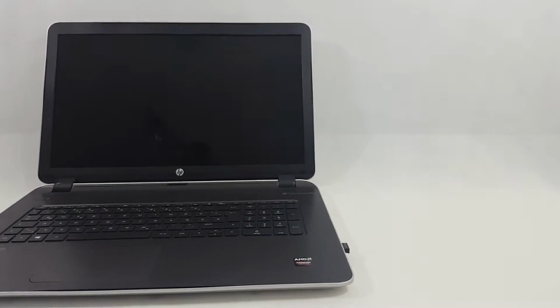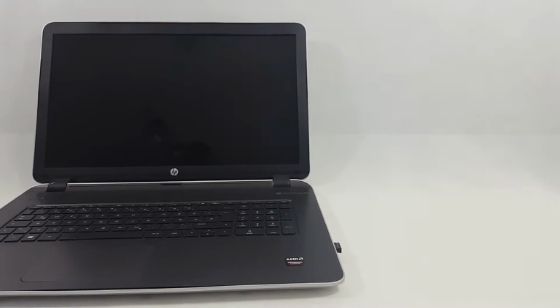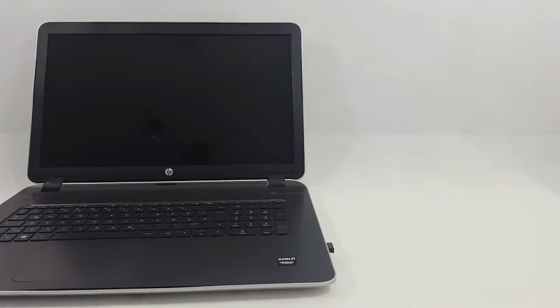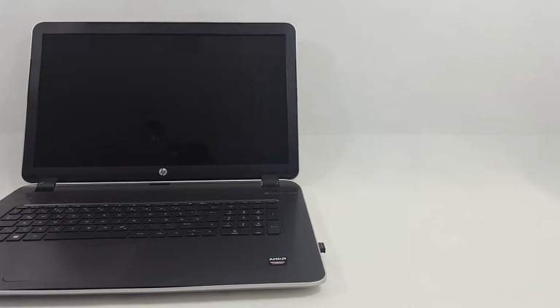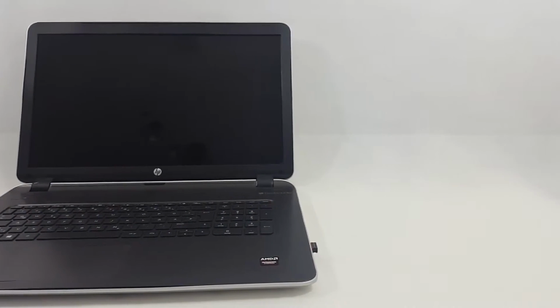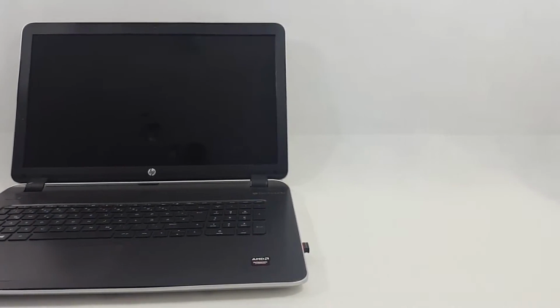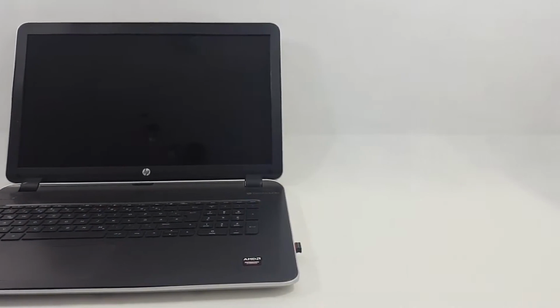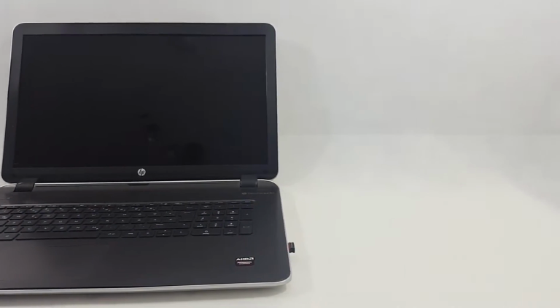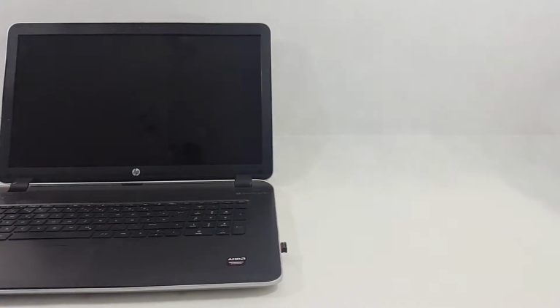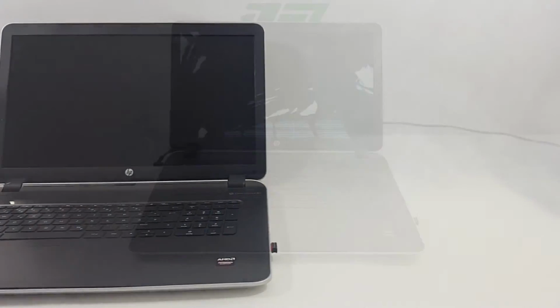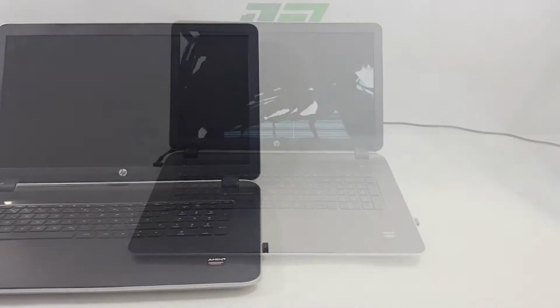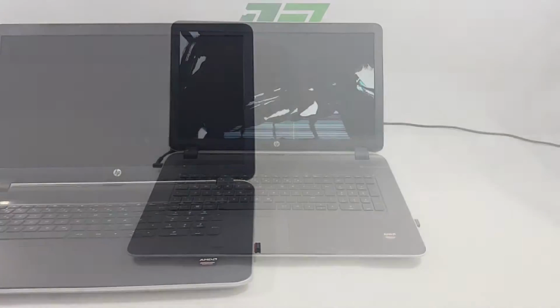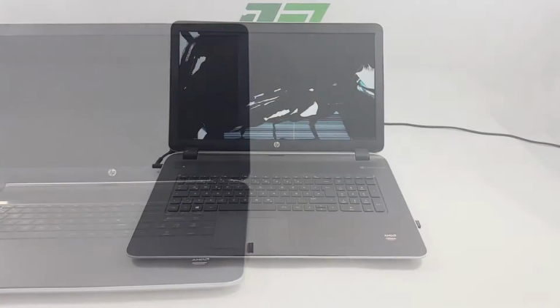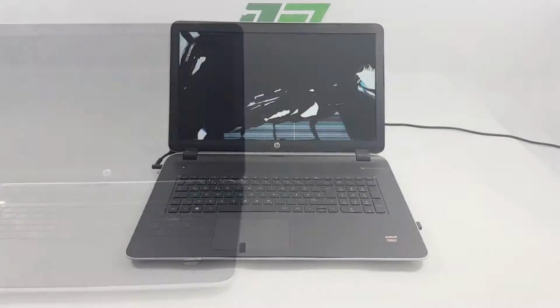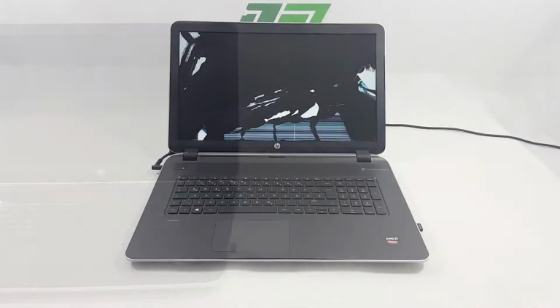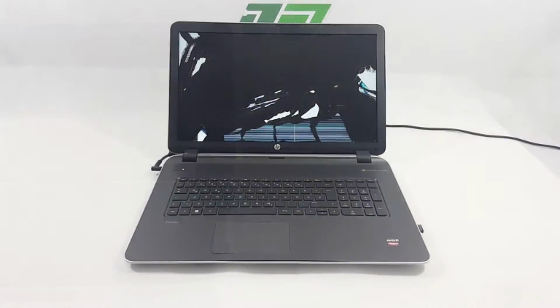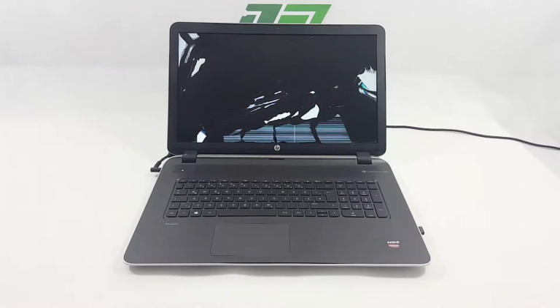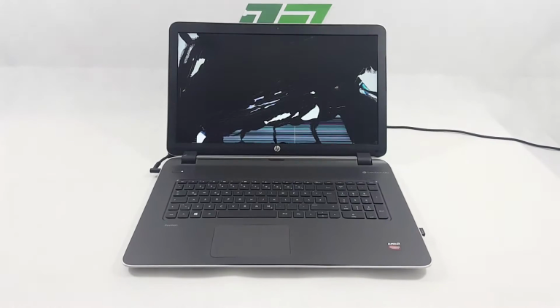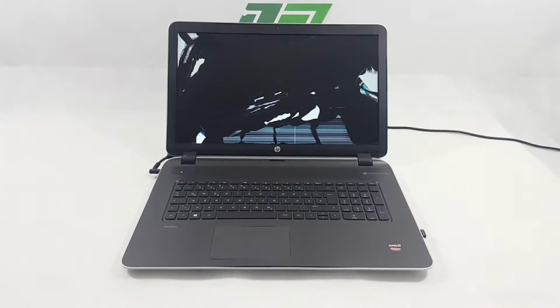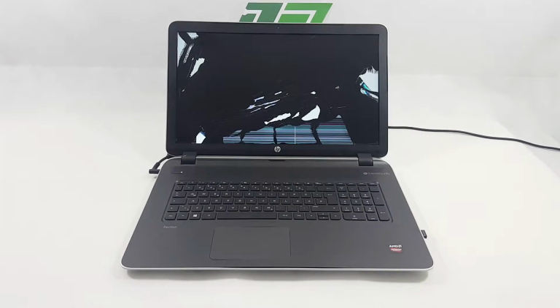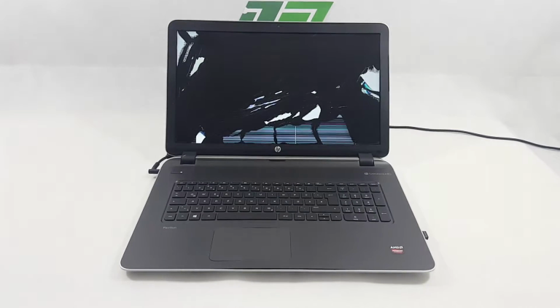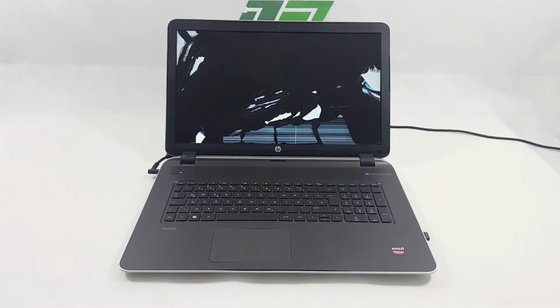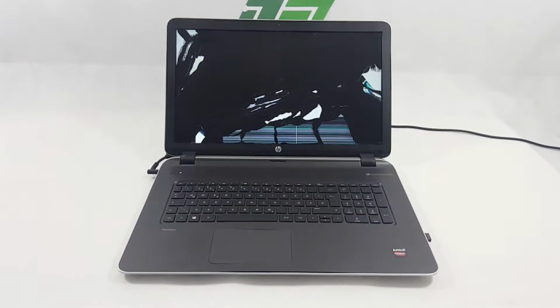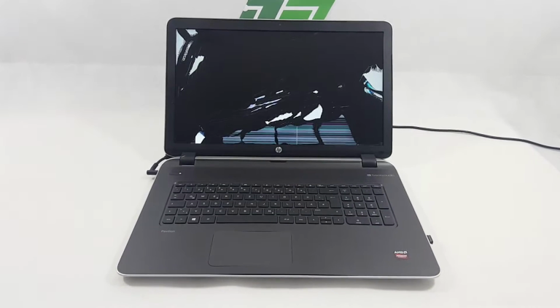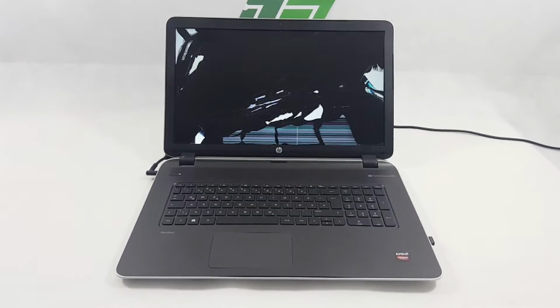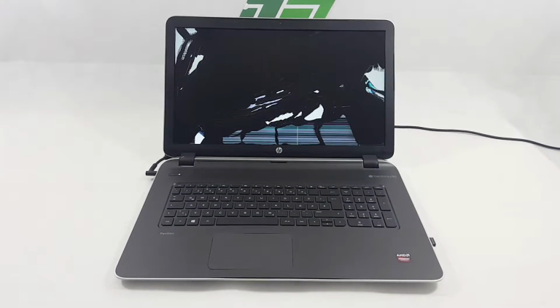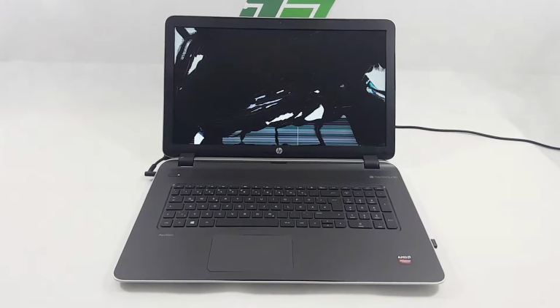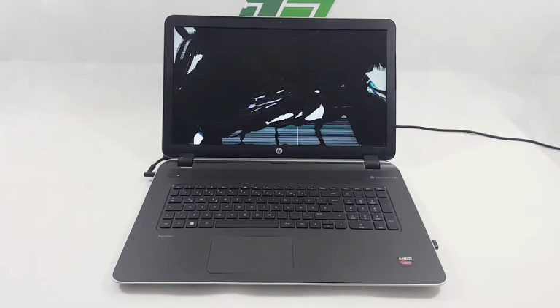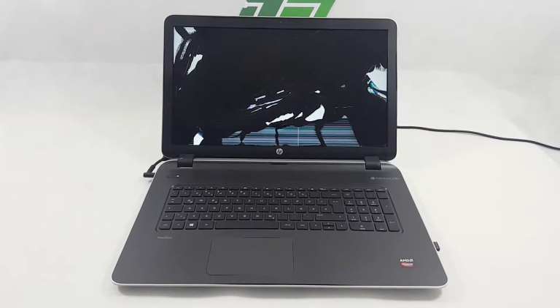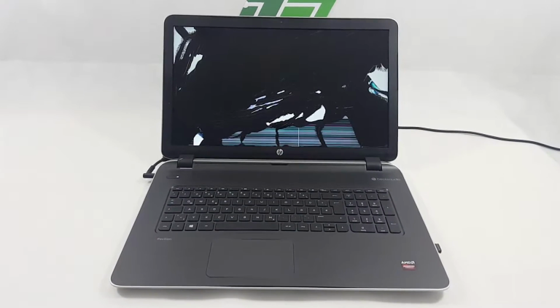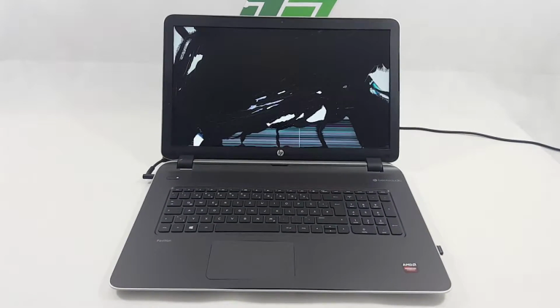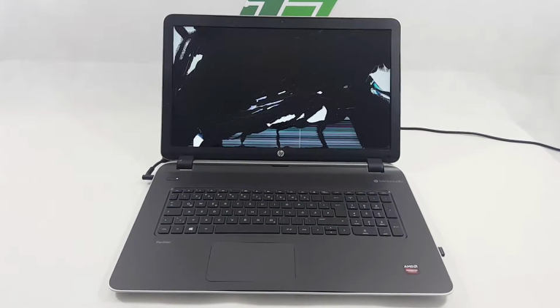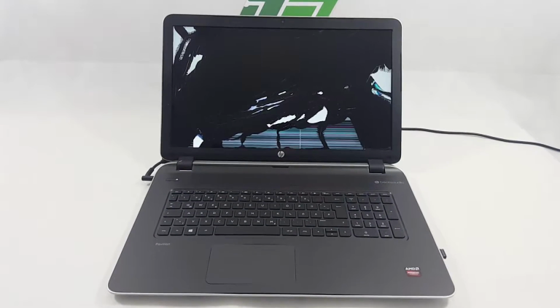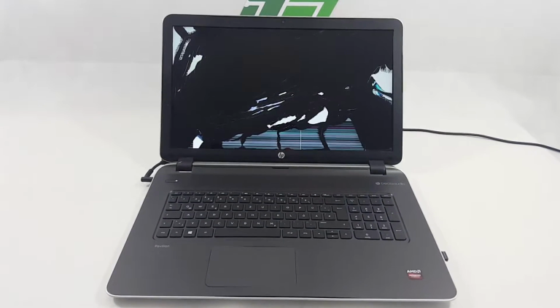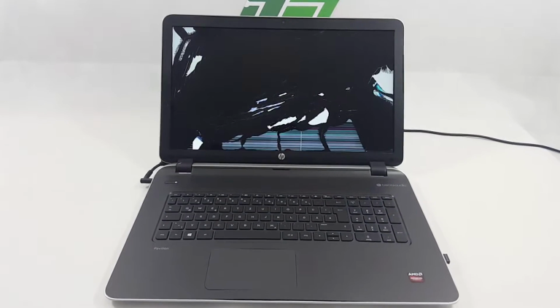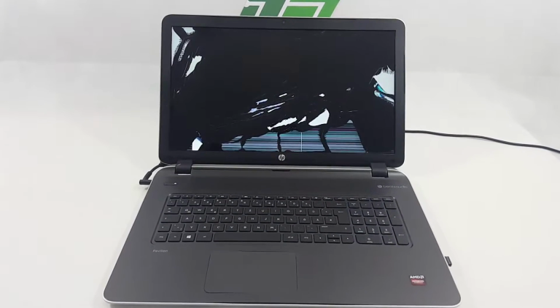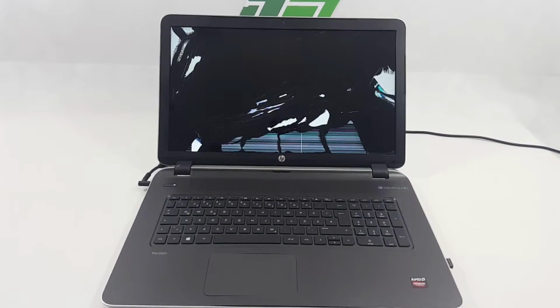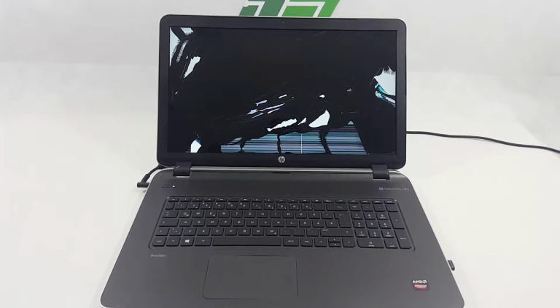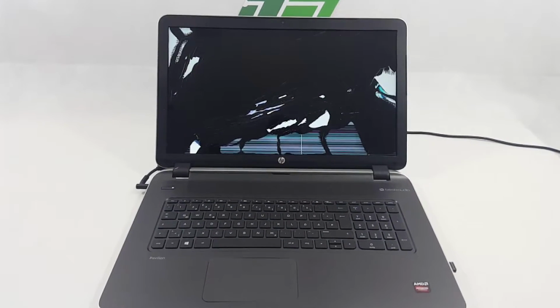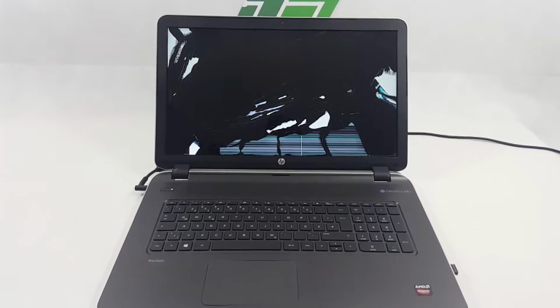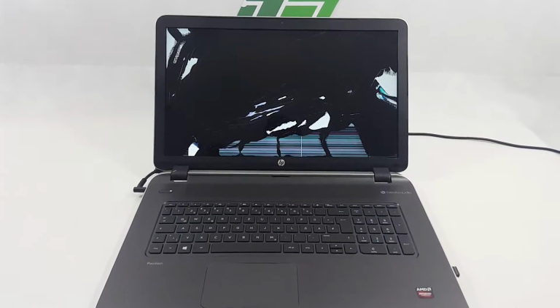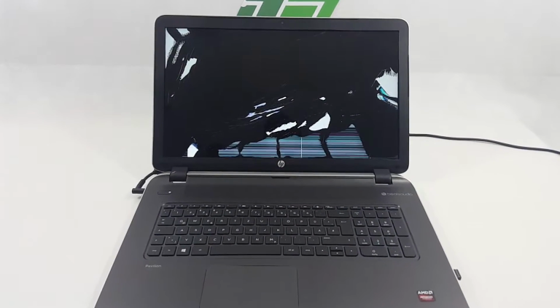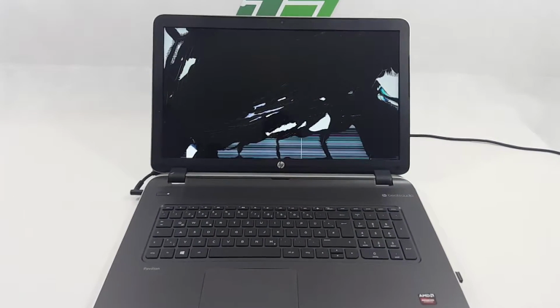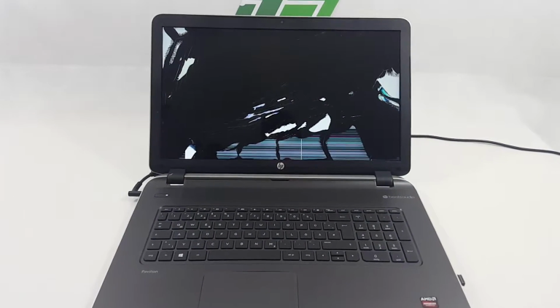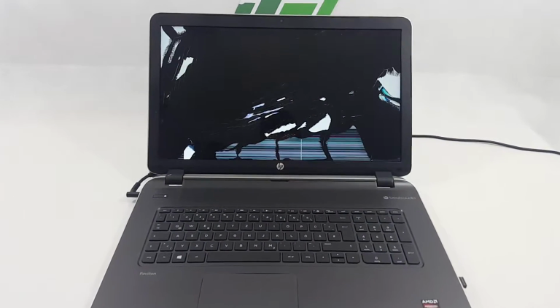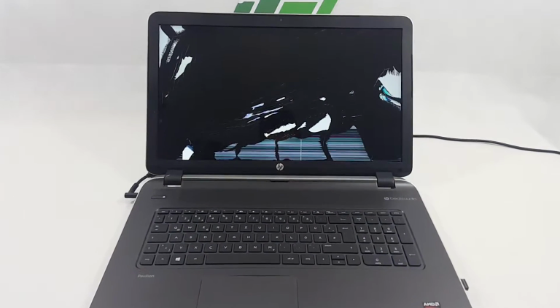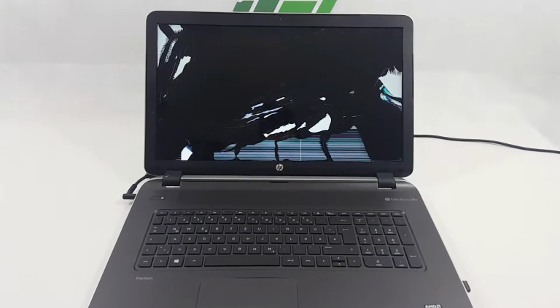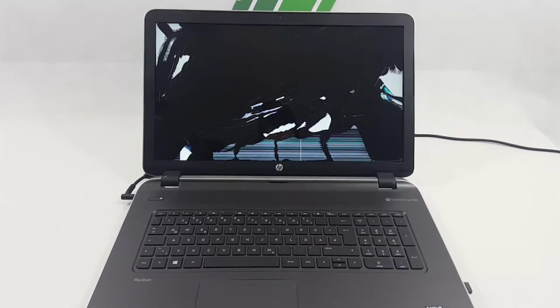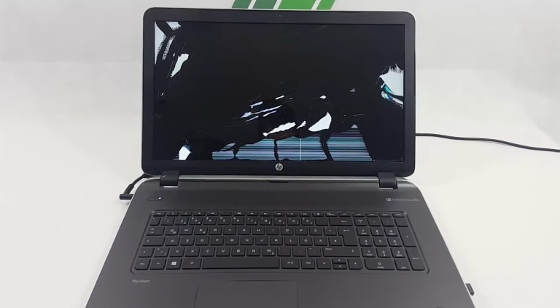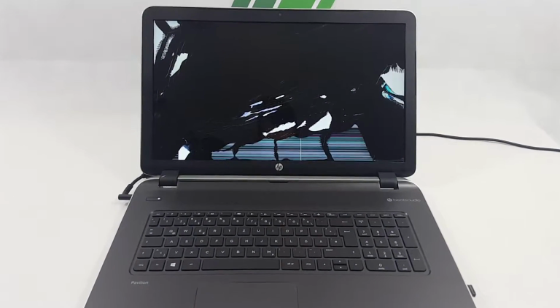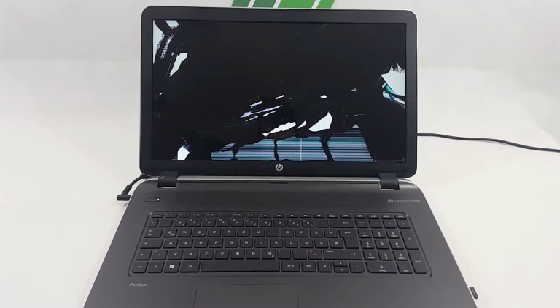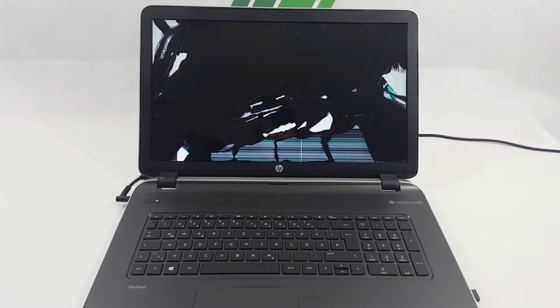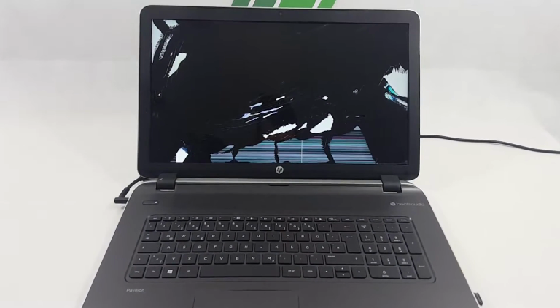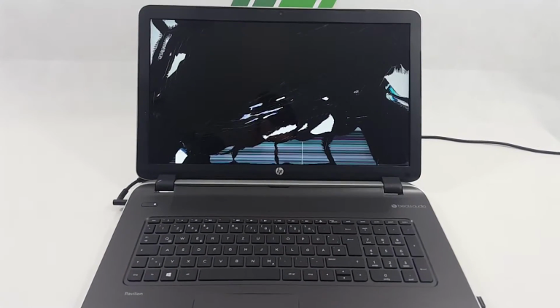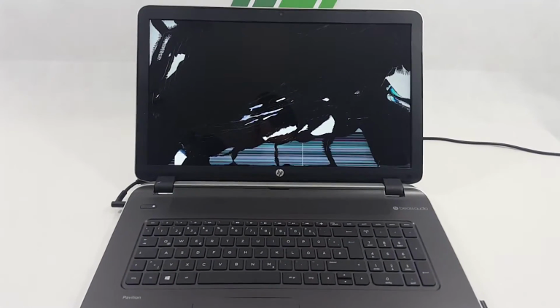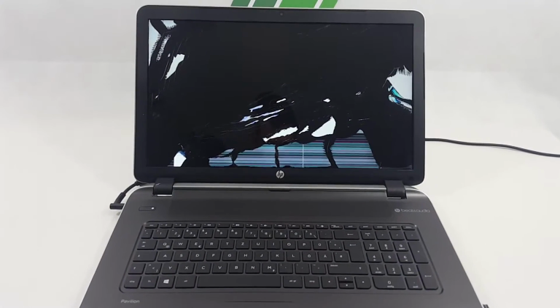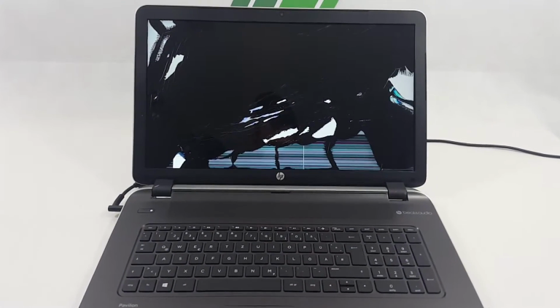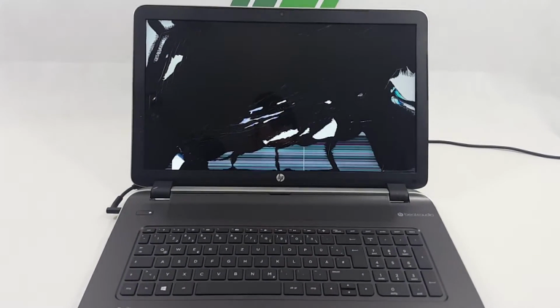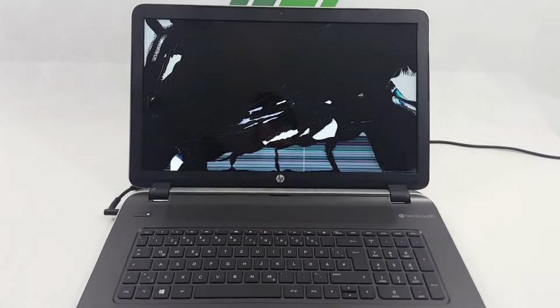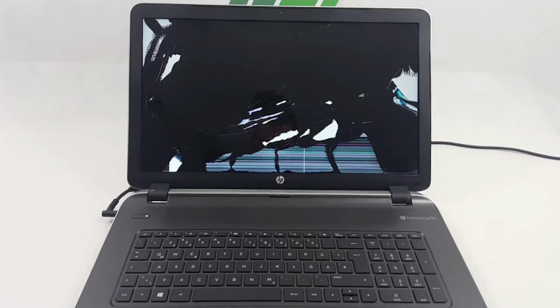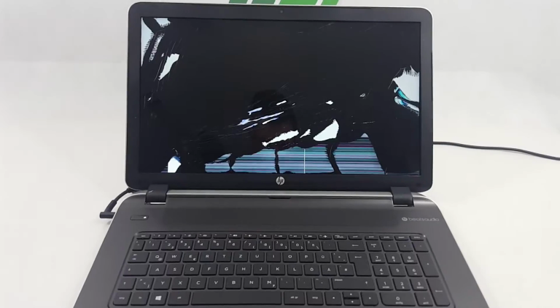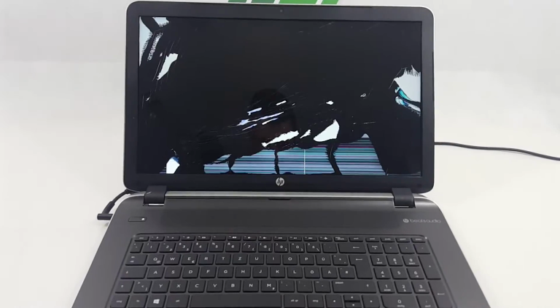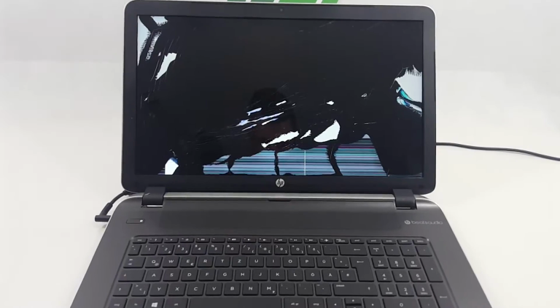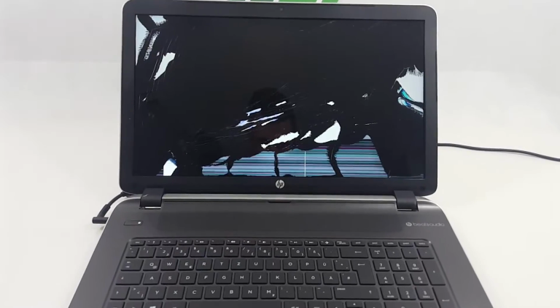For this video we use an HP Pavilion with a 17.3 inch display that fell on the floor and has a damaged frame too.